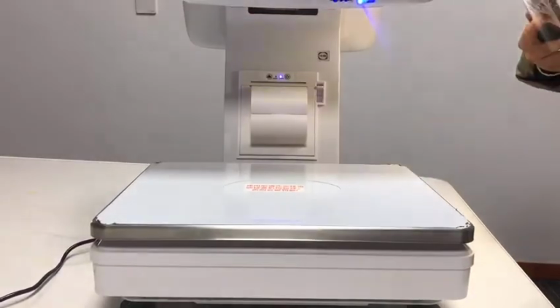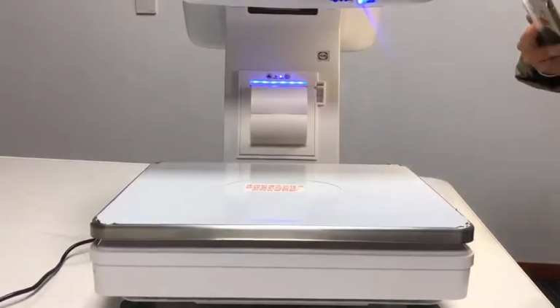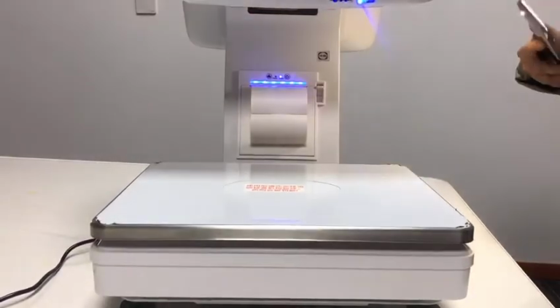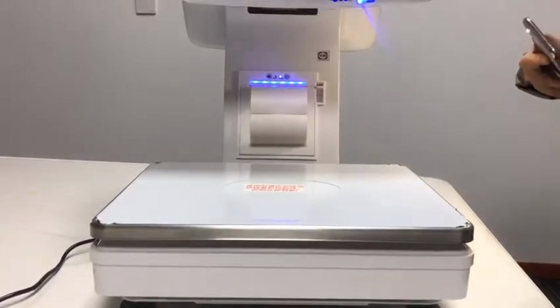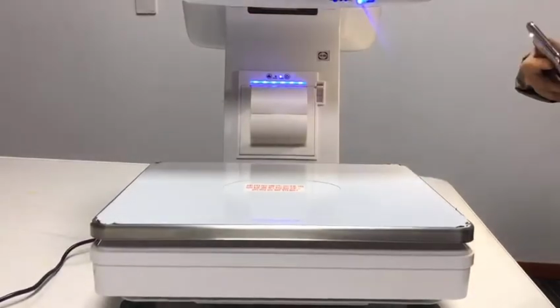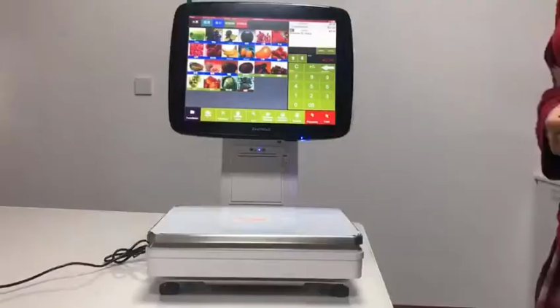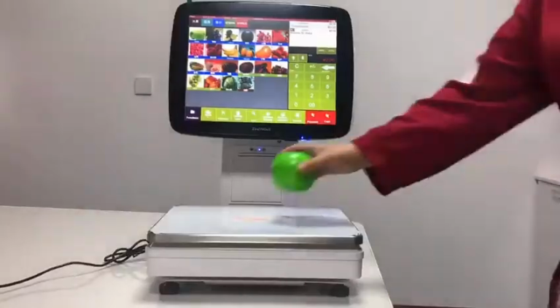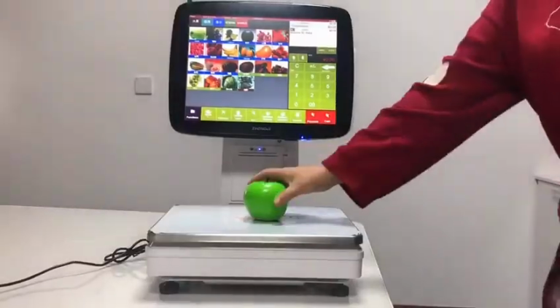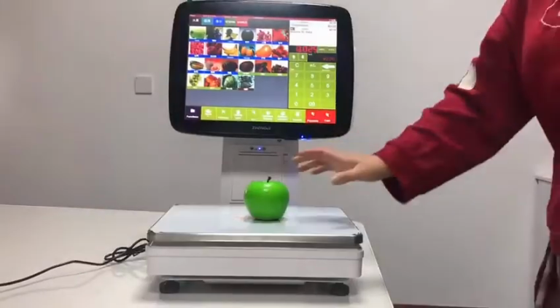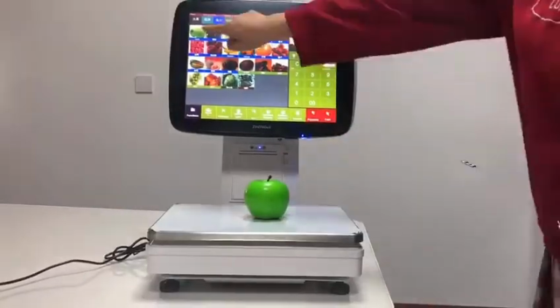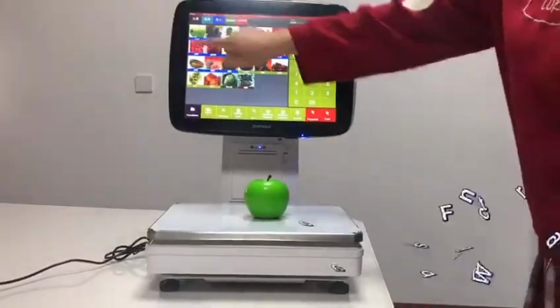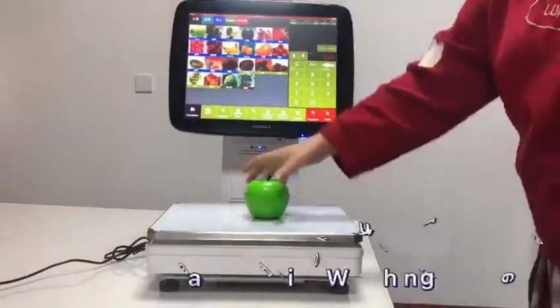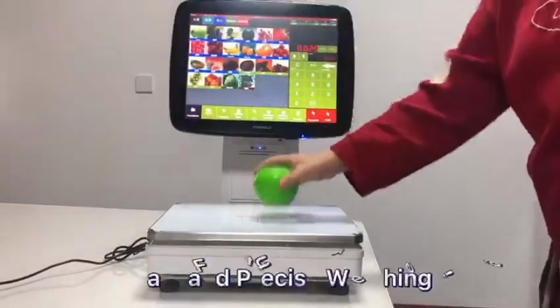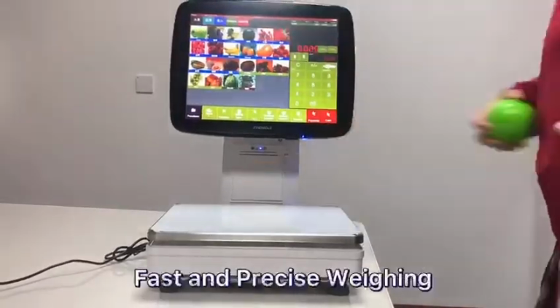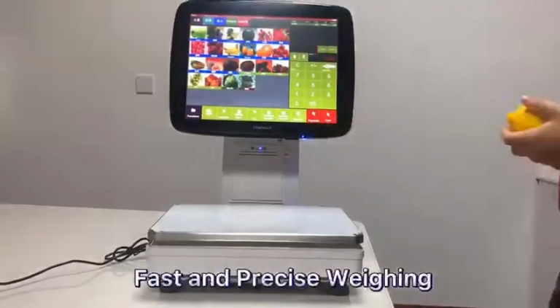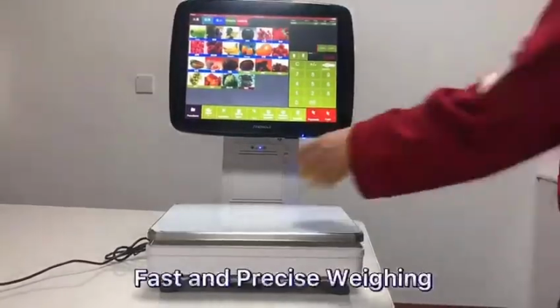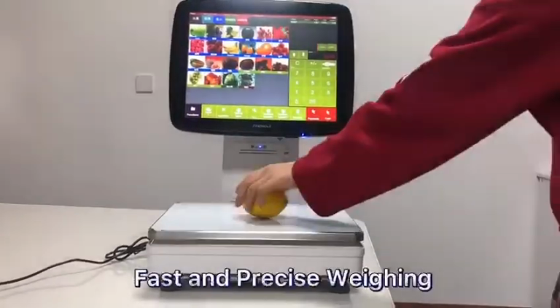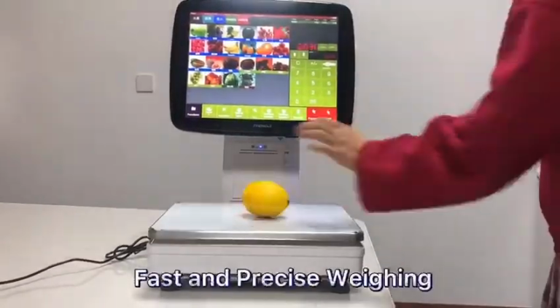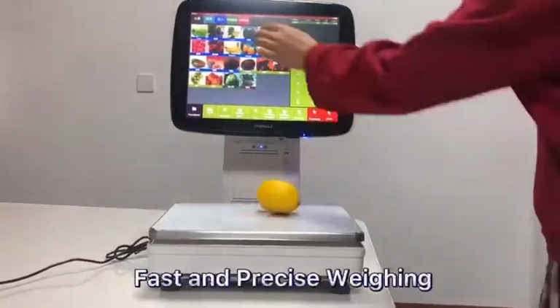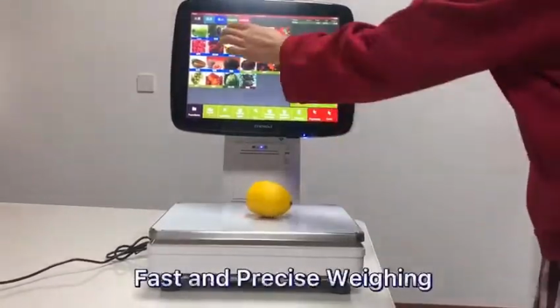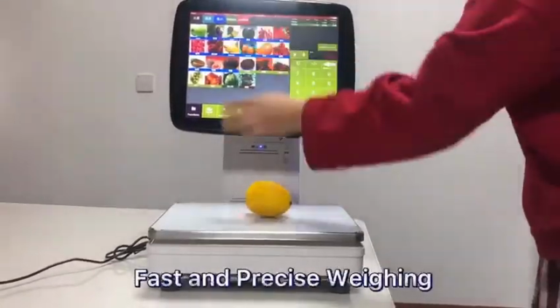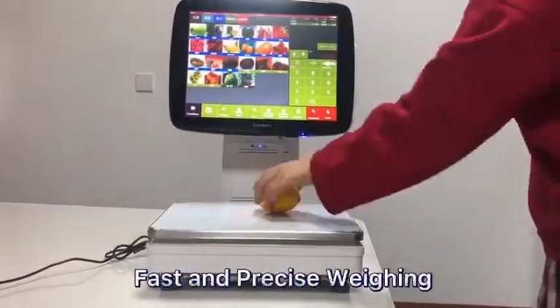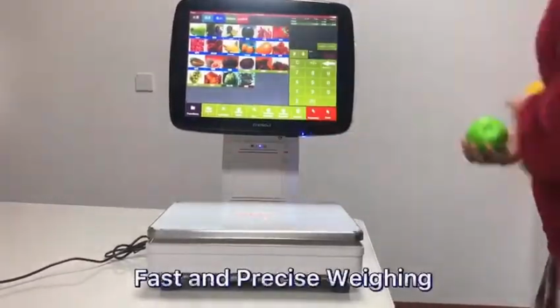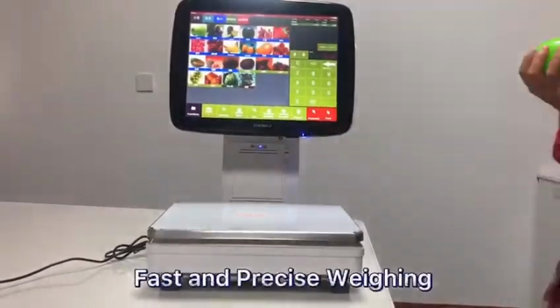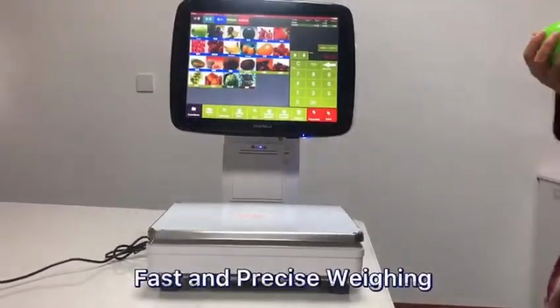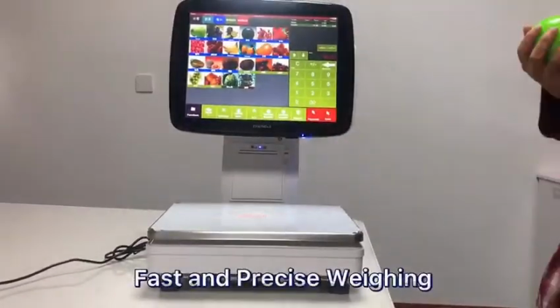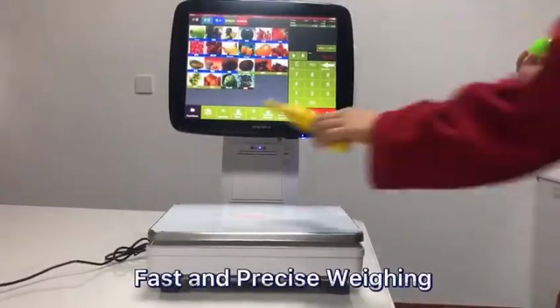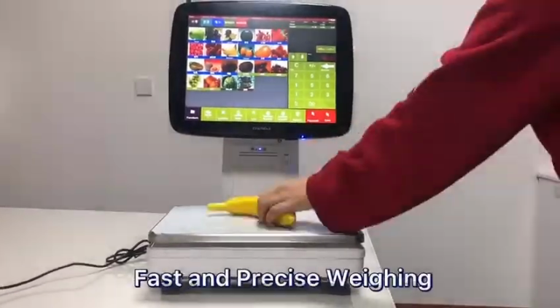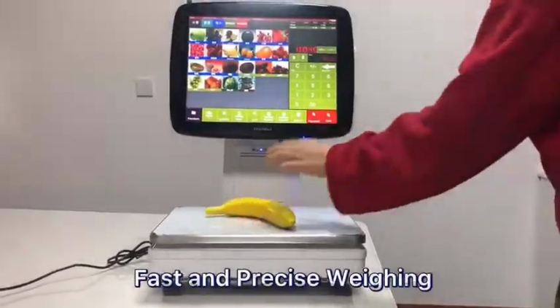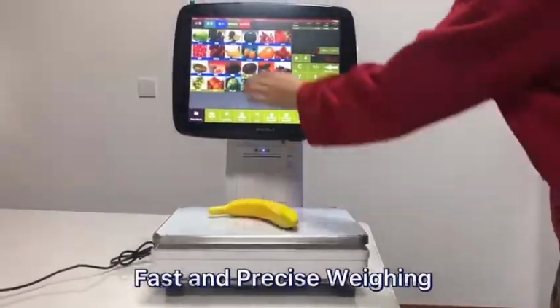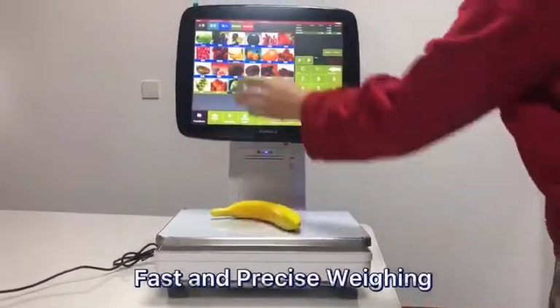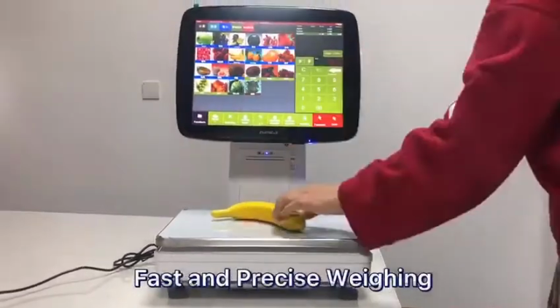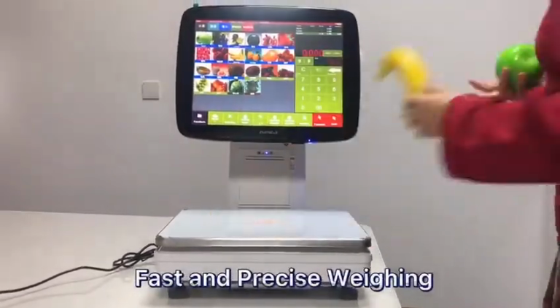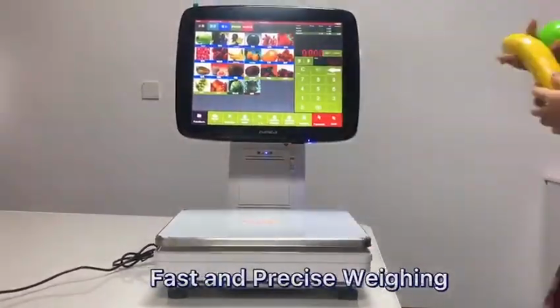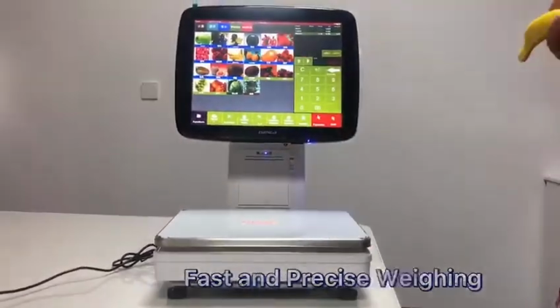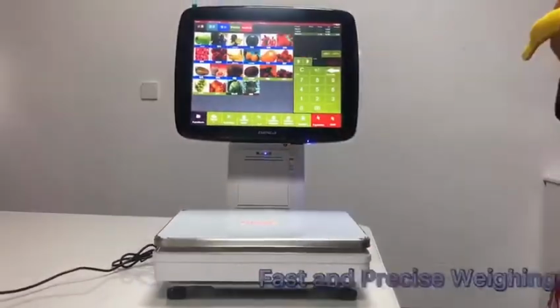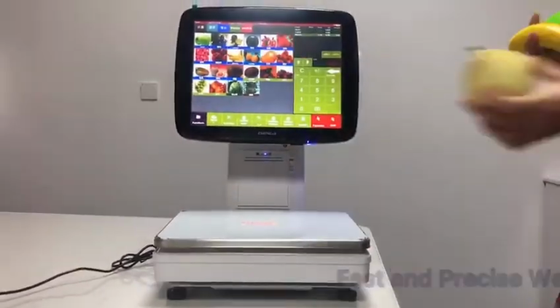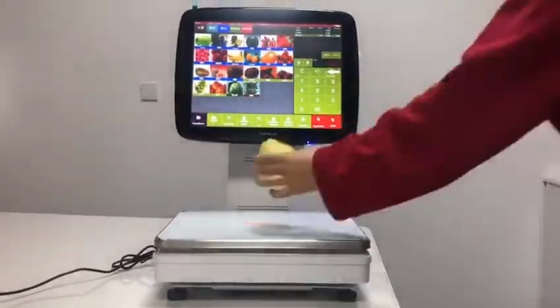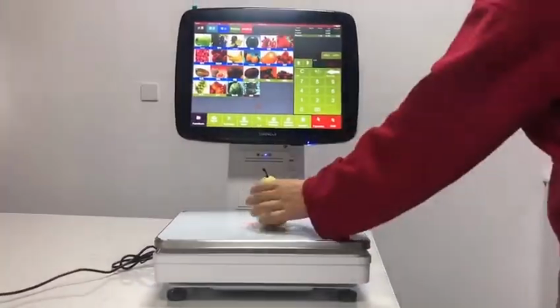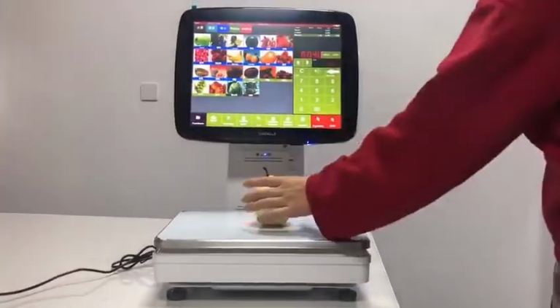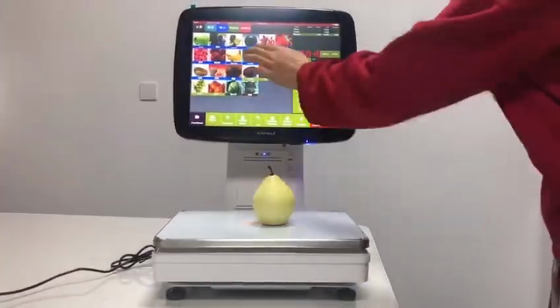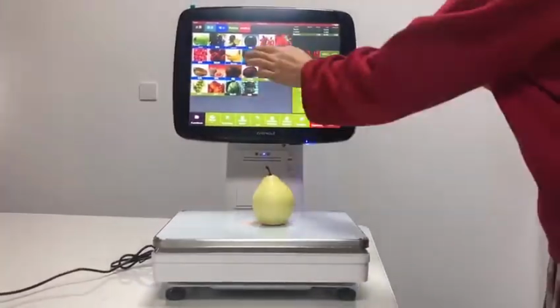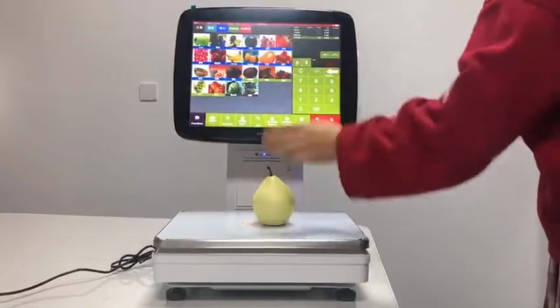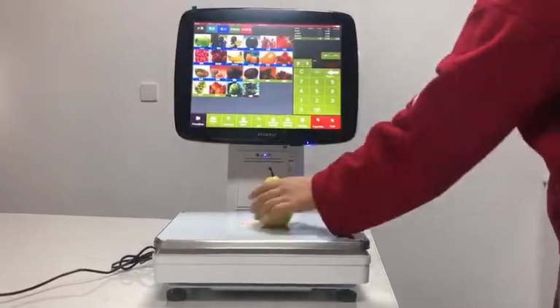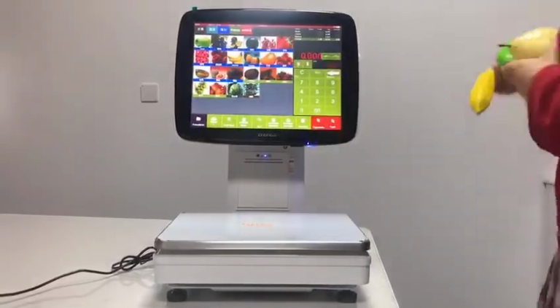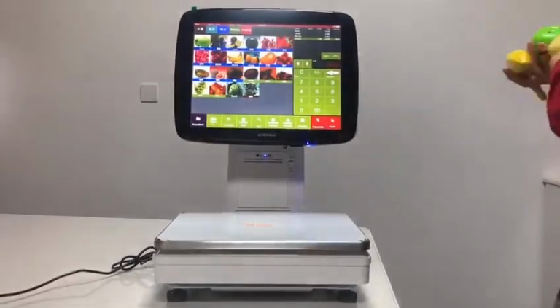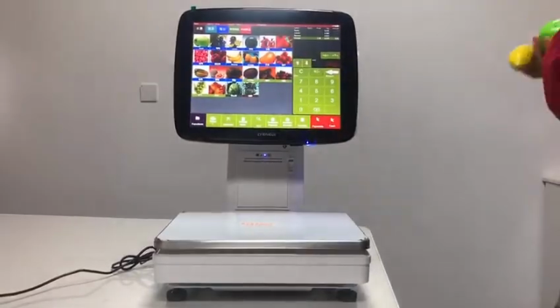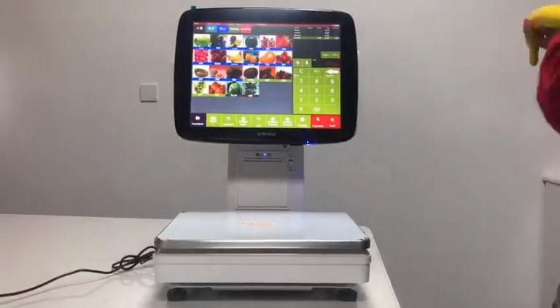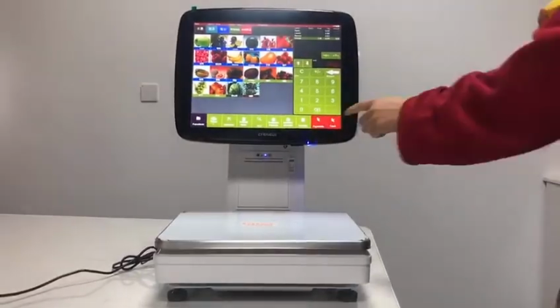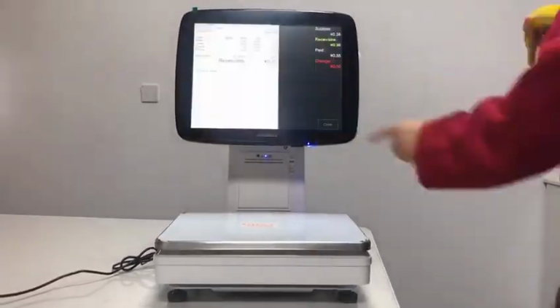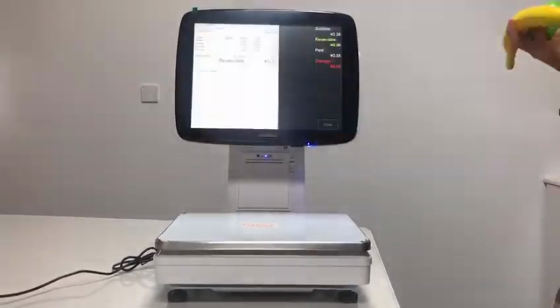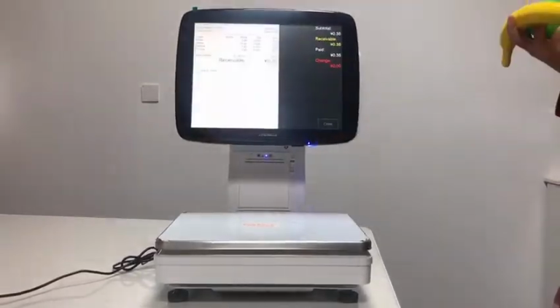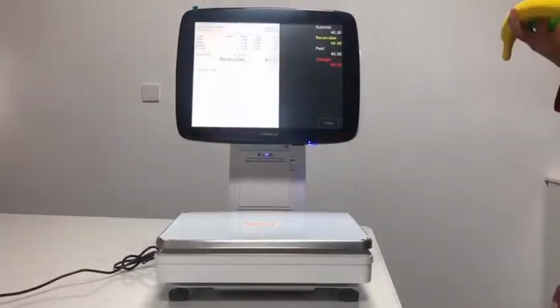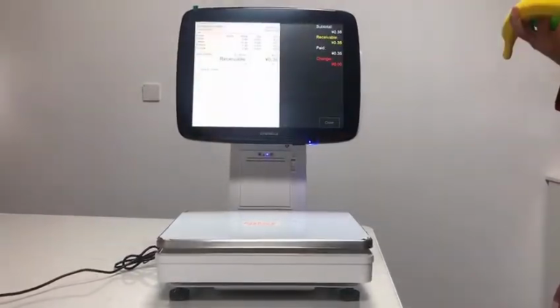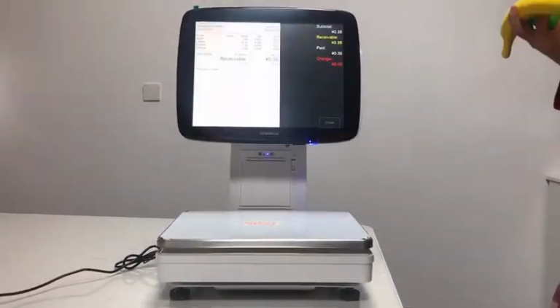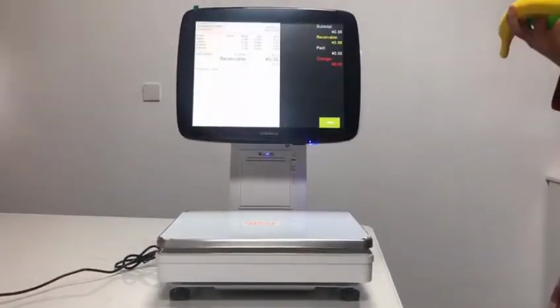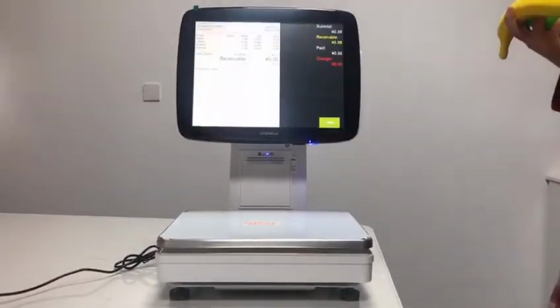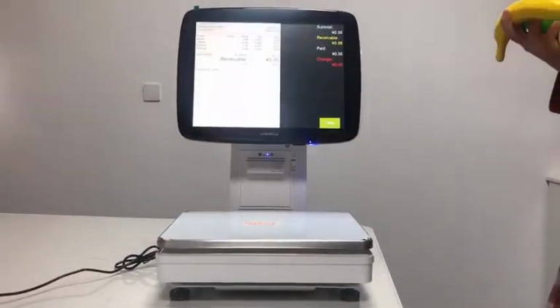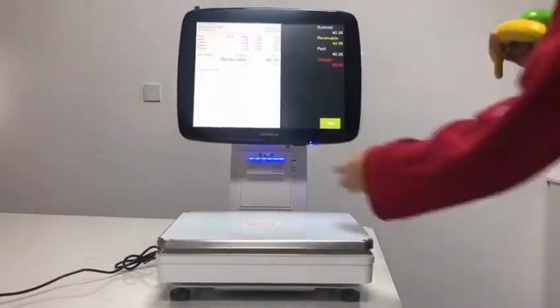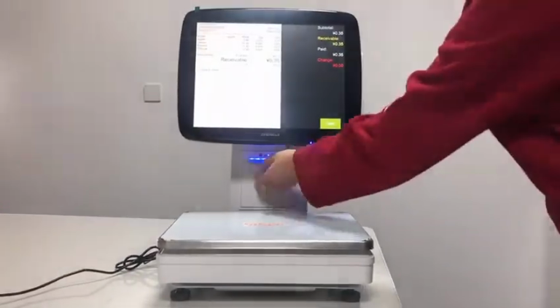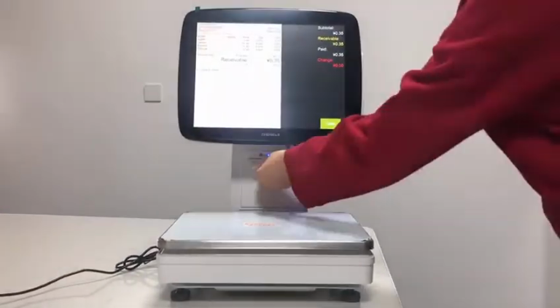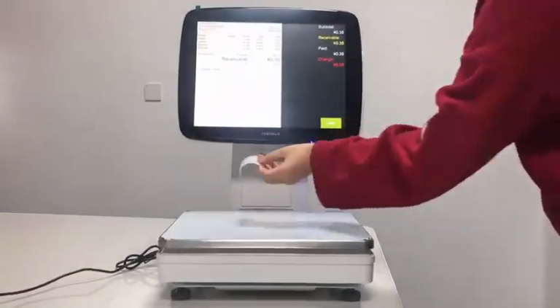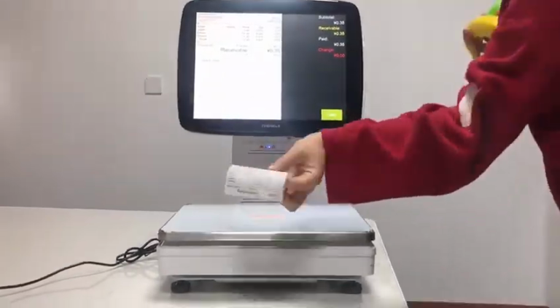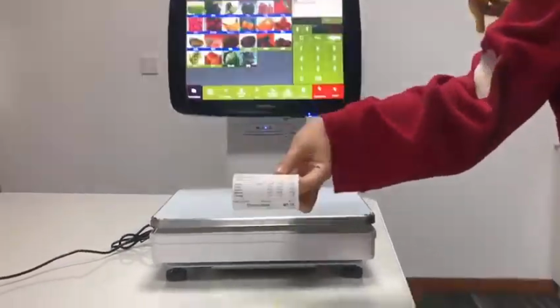Fast and precise weighing. After ordering, receipts will be printed out automatically.